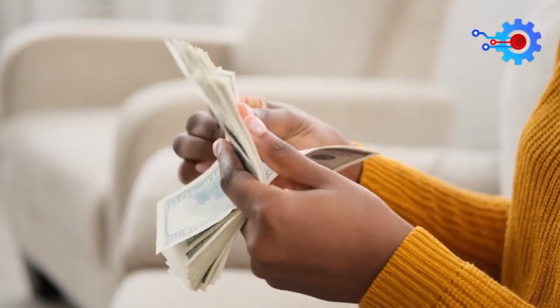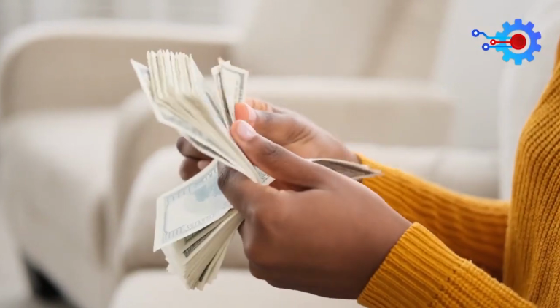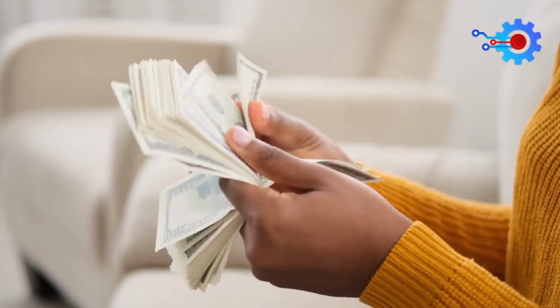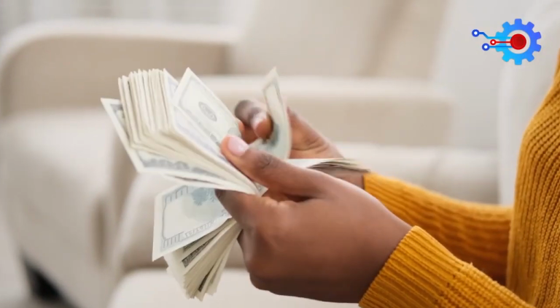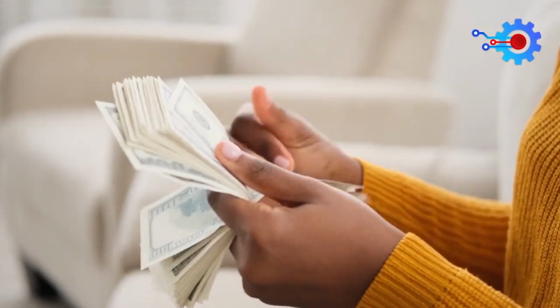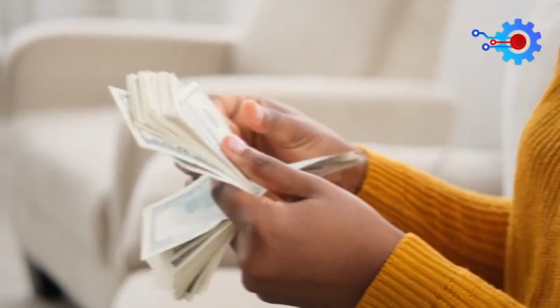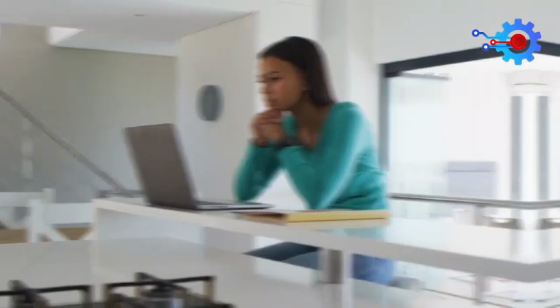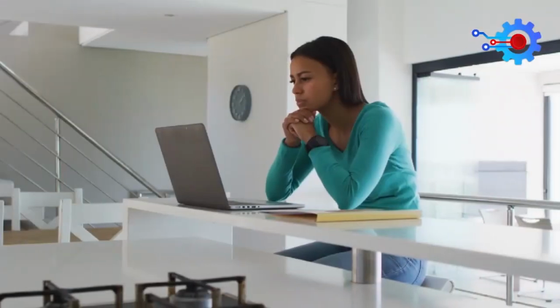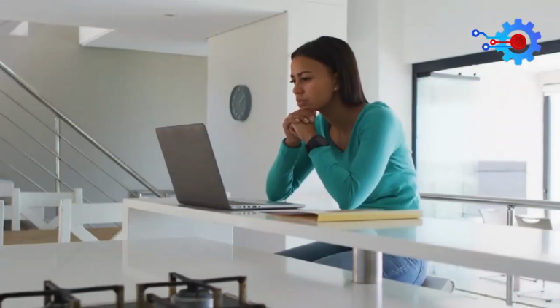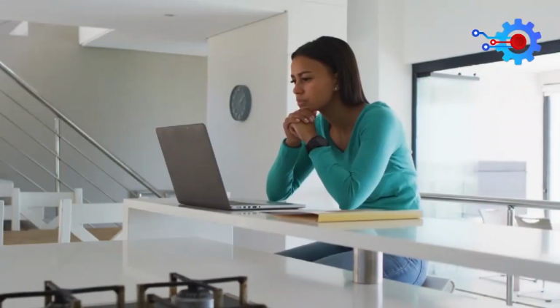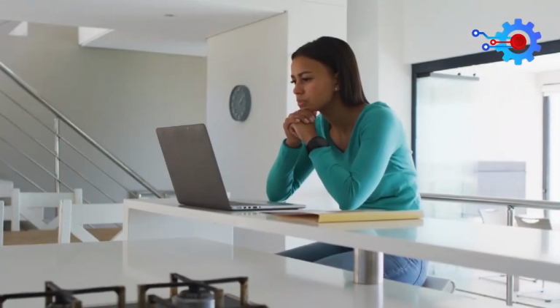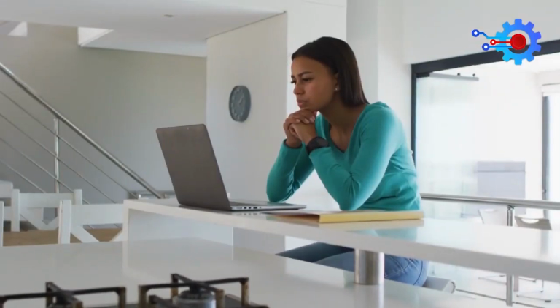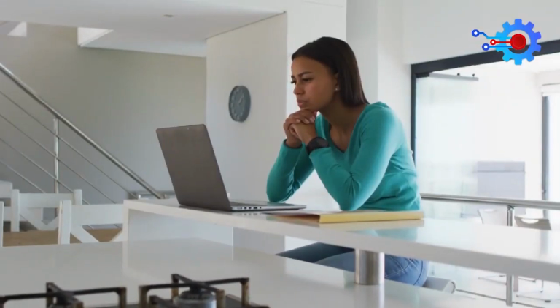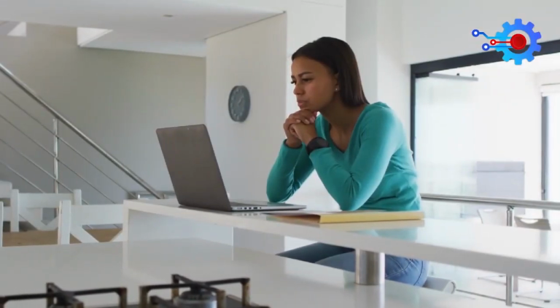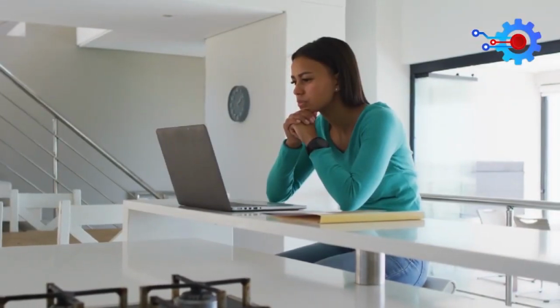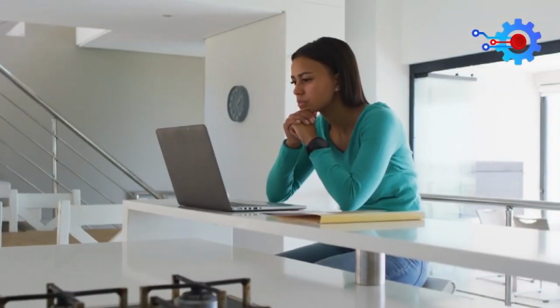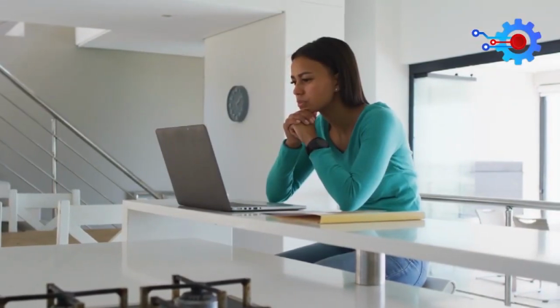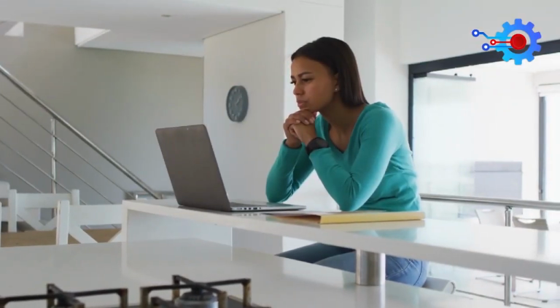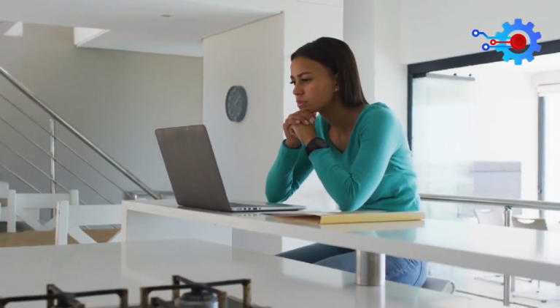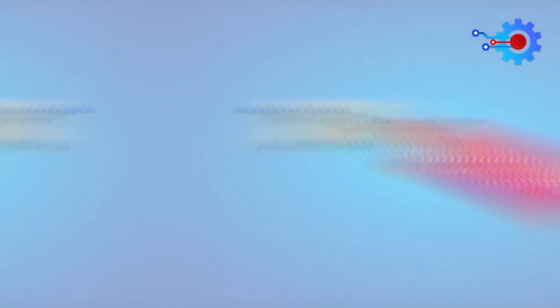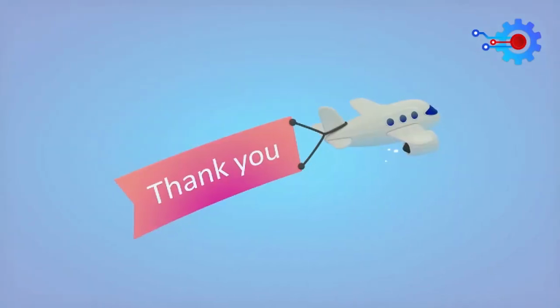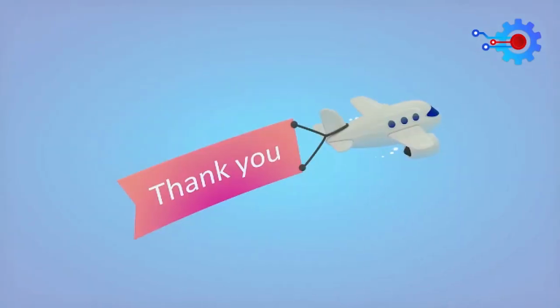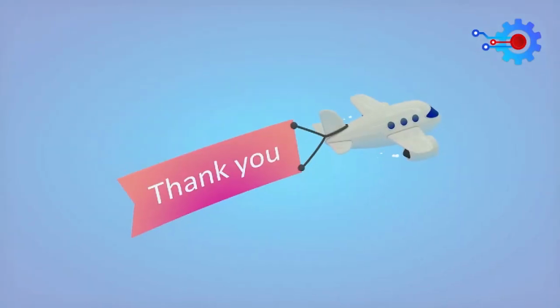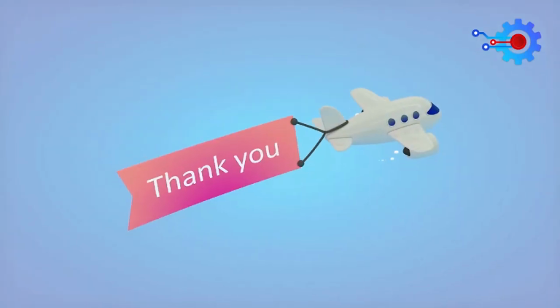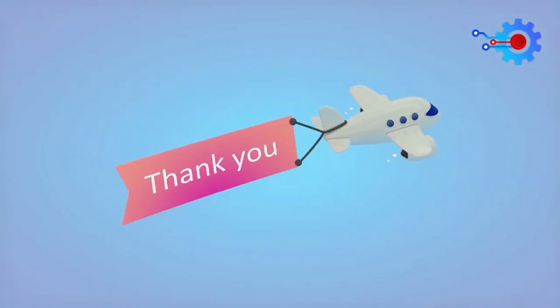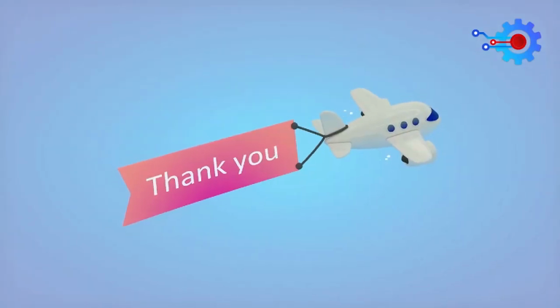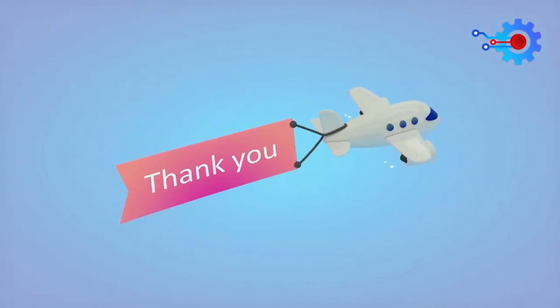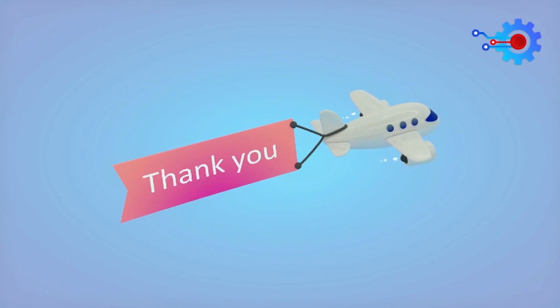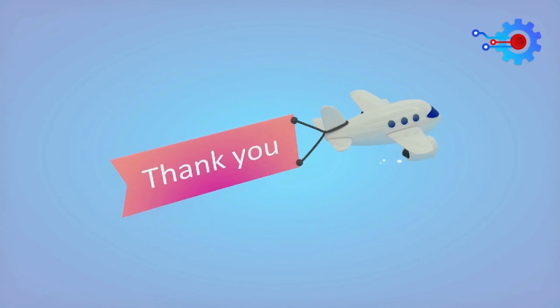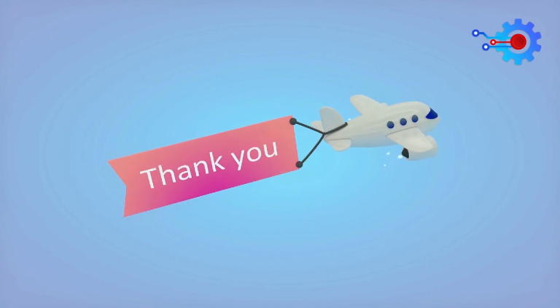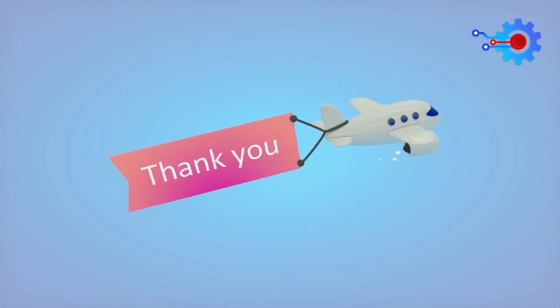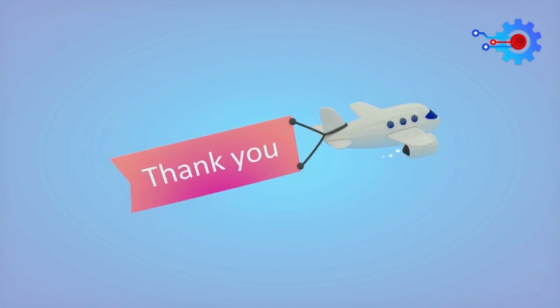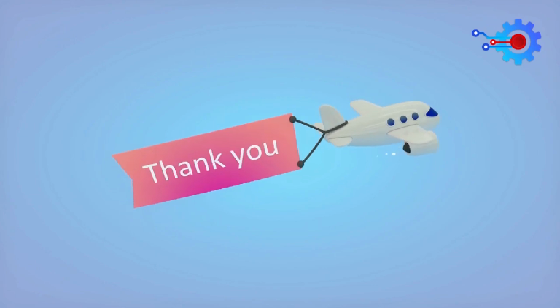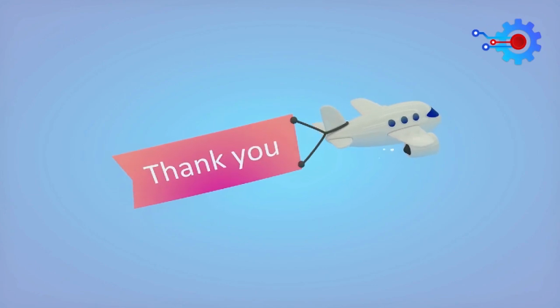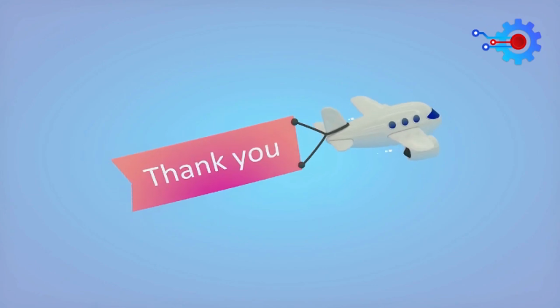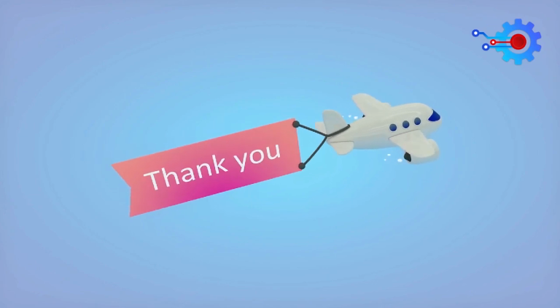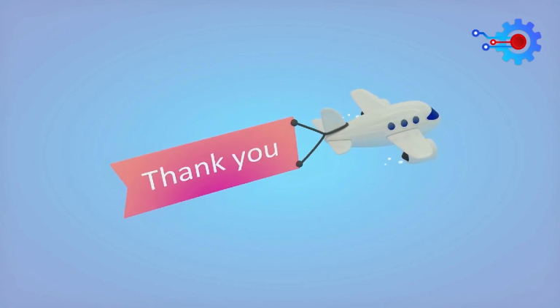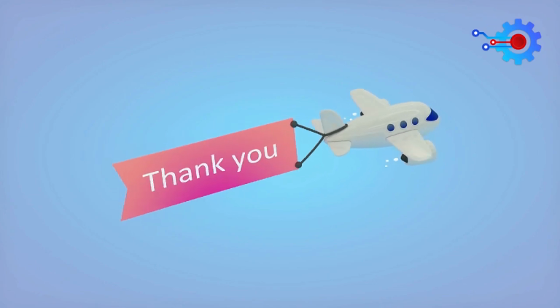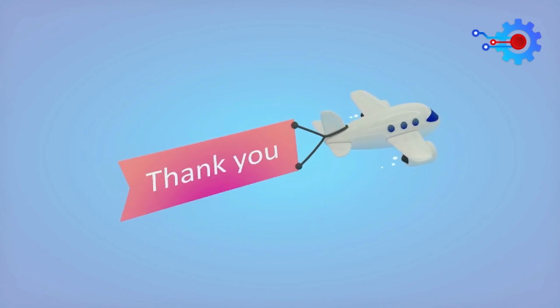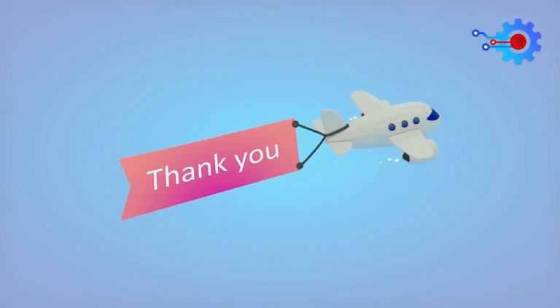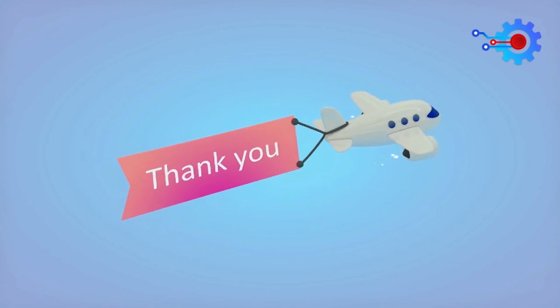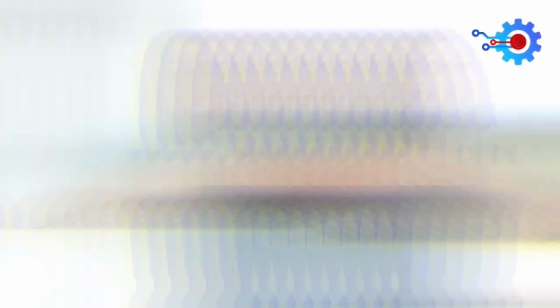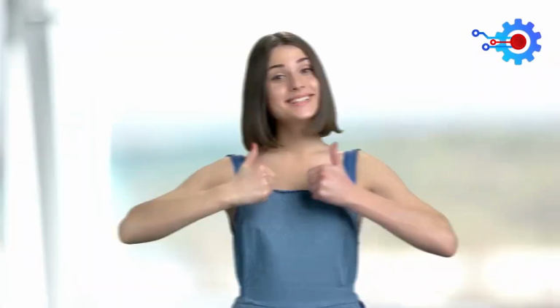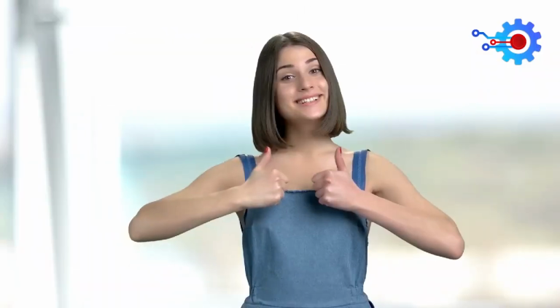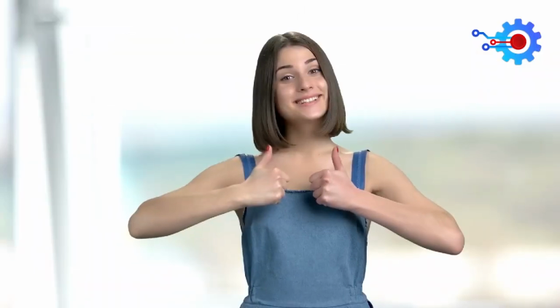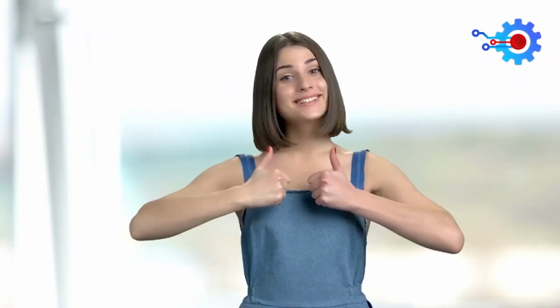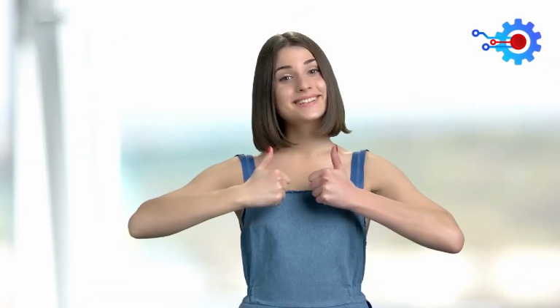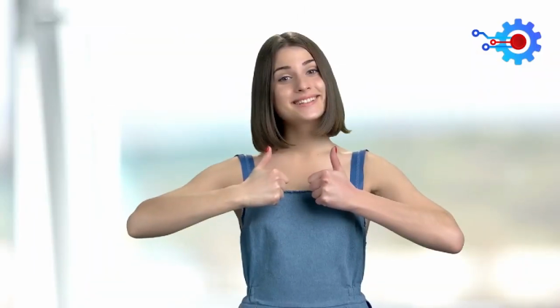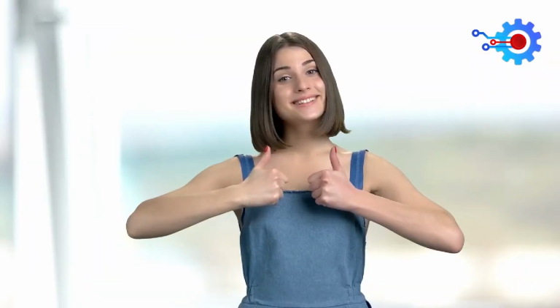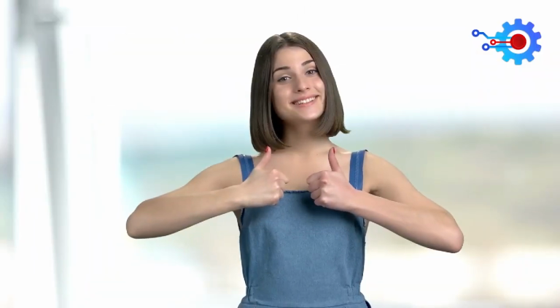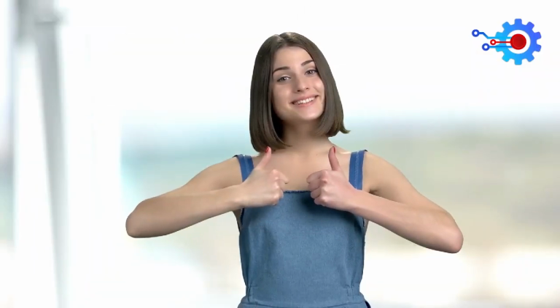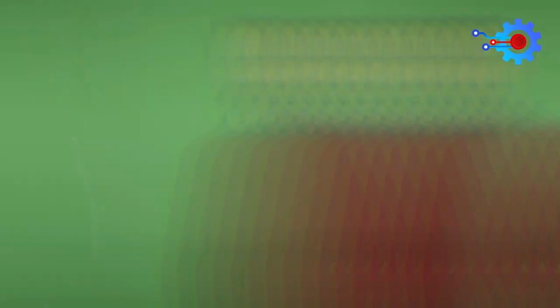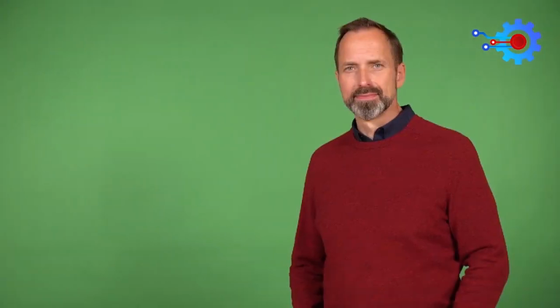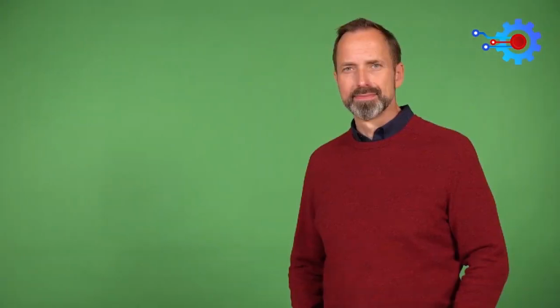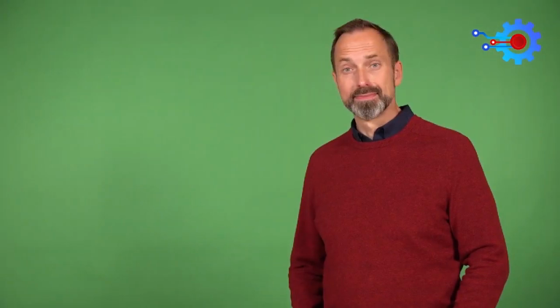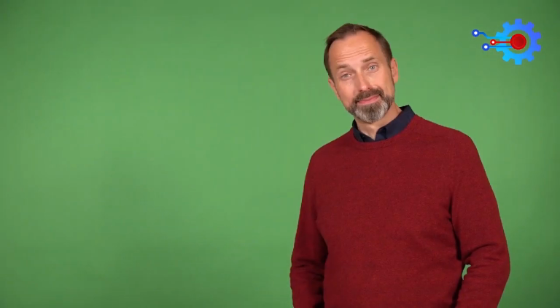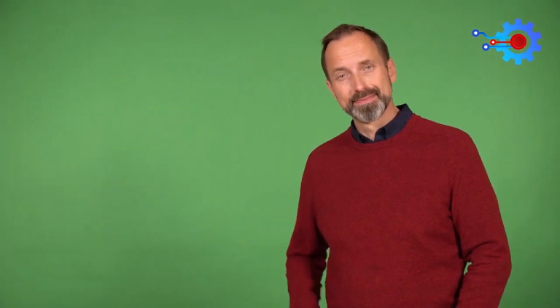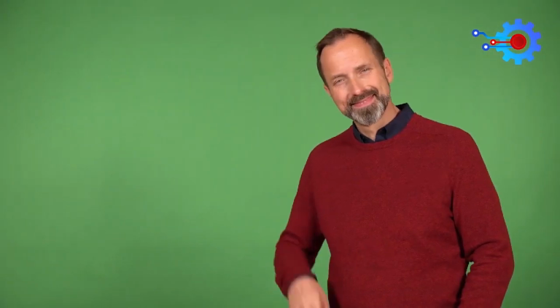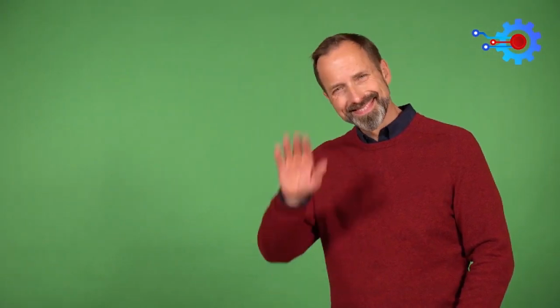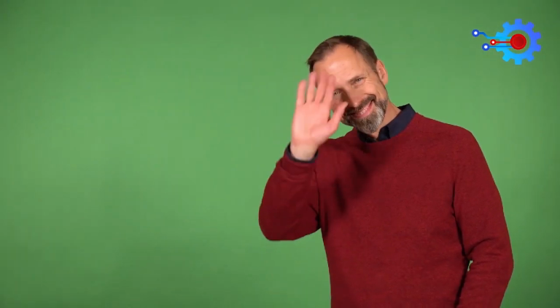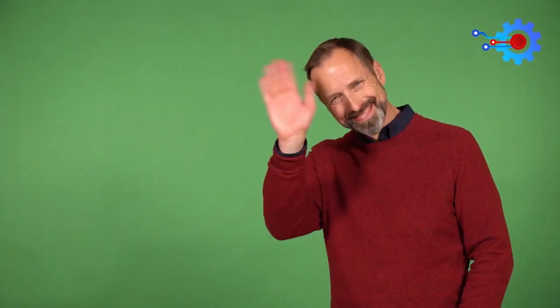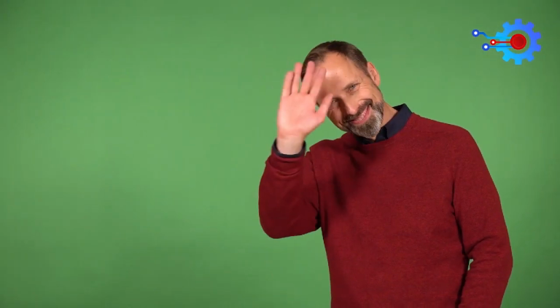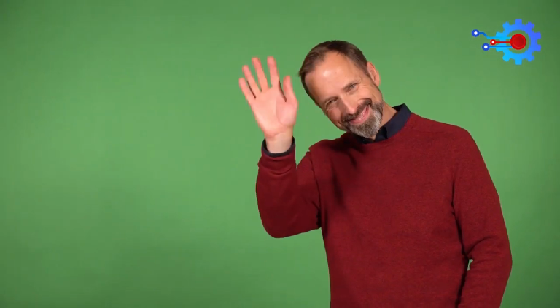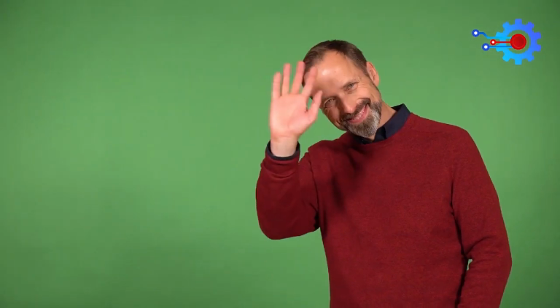Well, that's all for now. Thank you for watching. Until next time, have a great day. Catch you later. Bye.